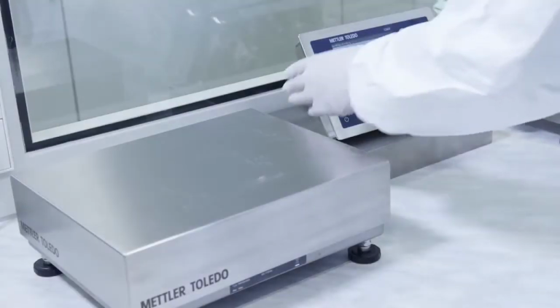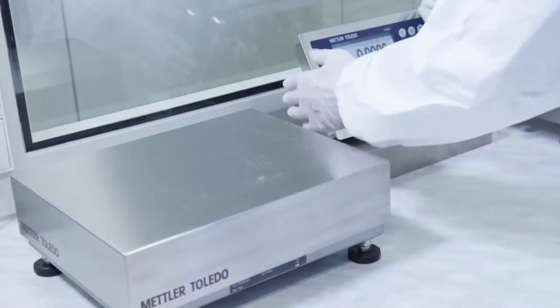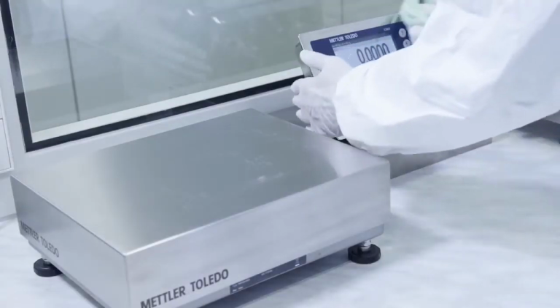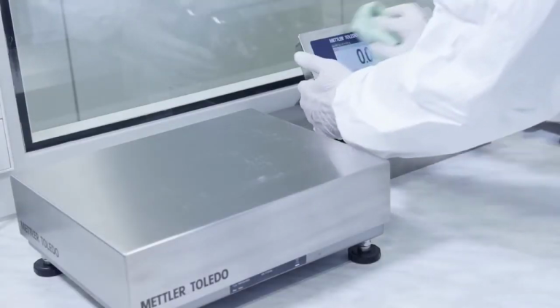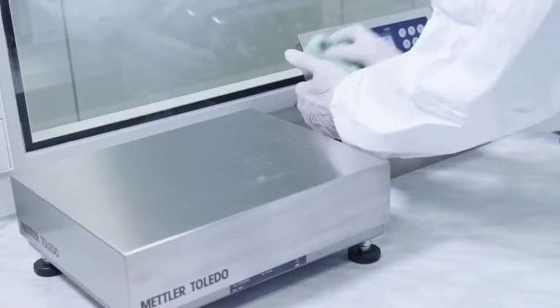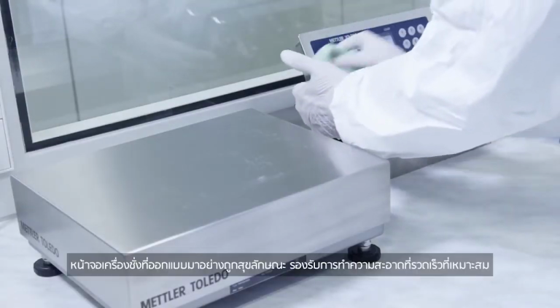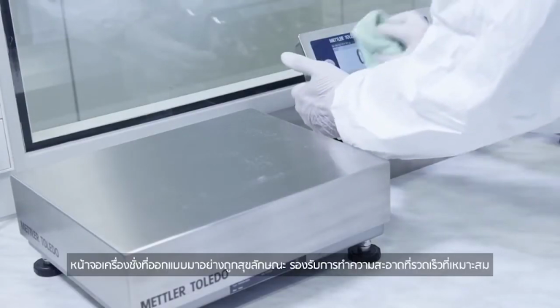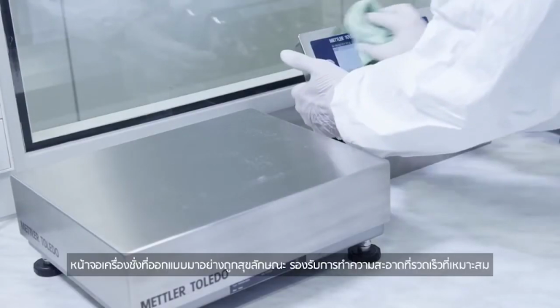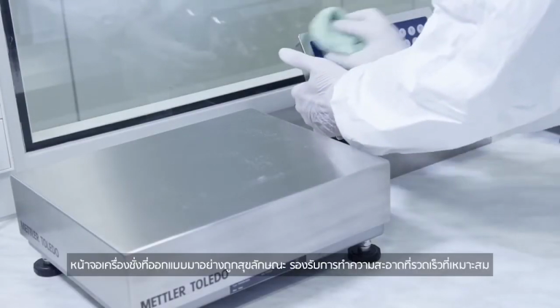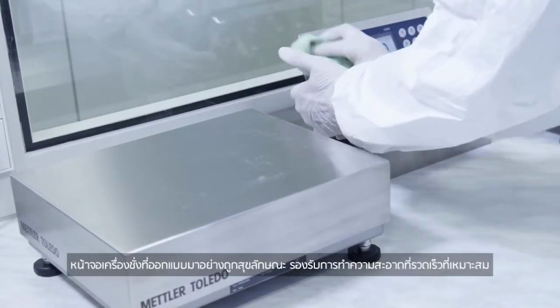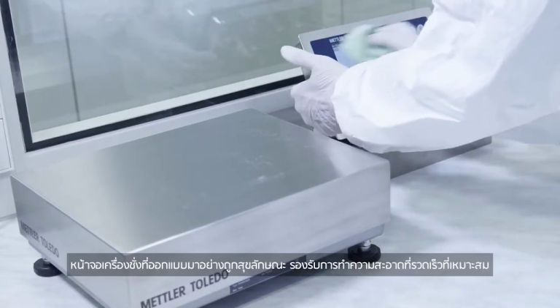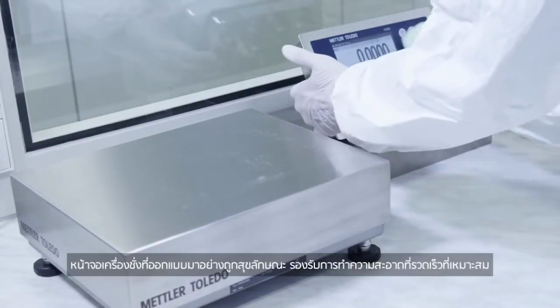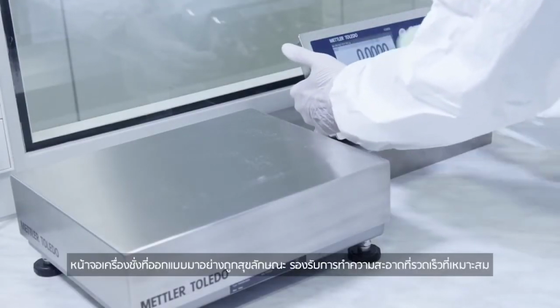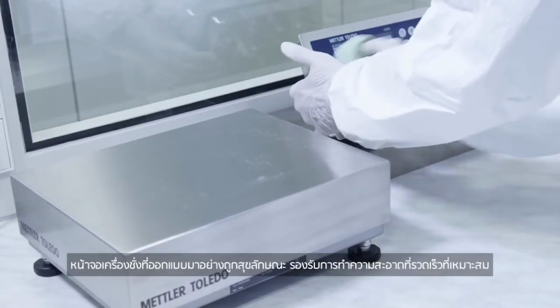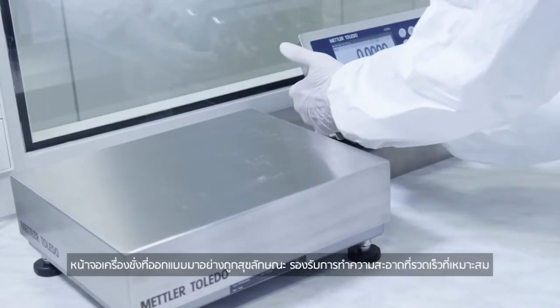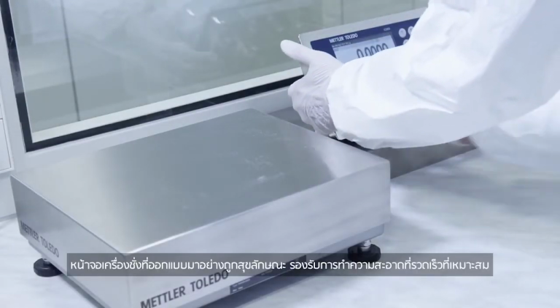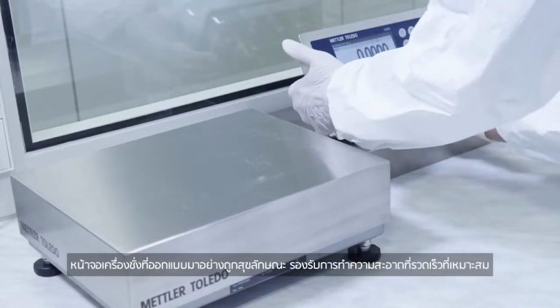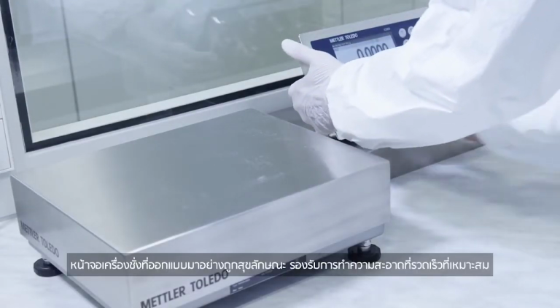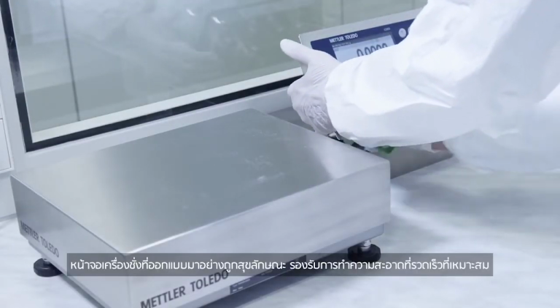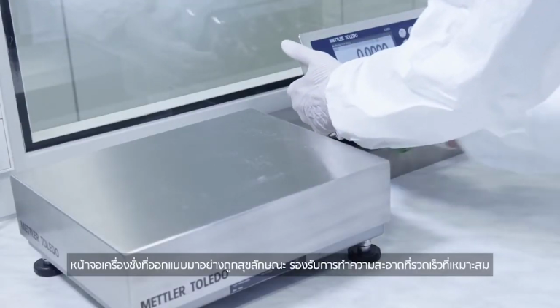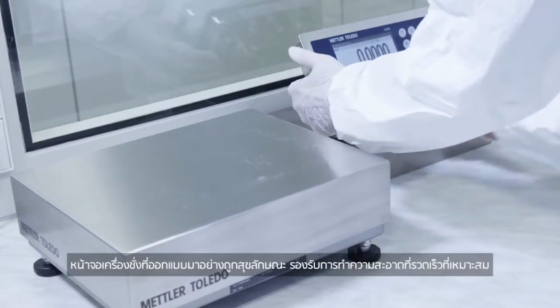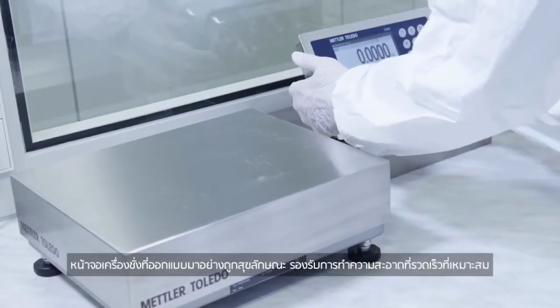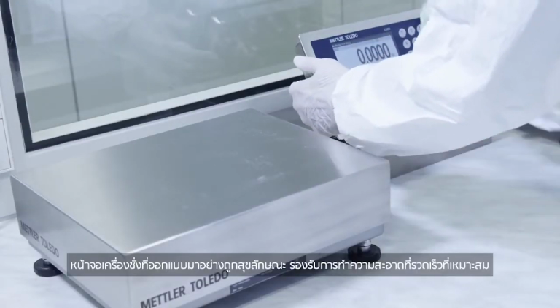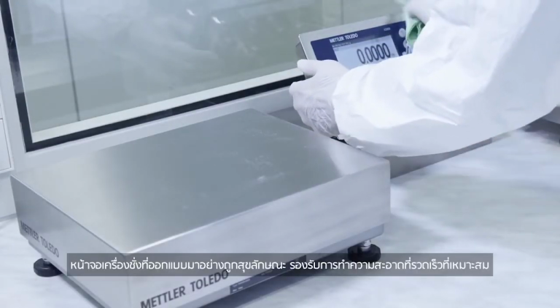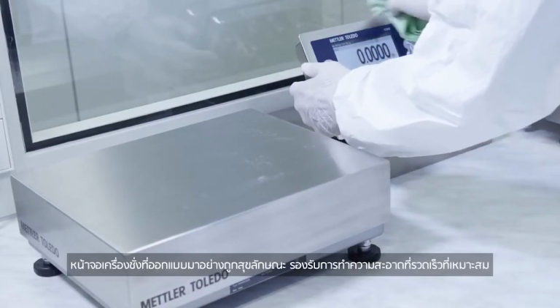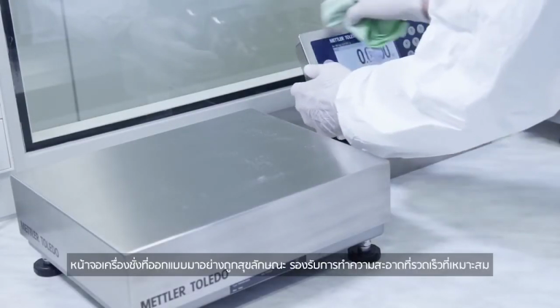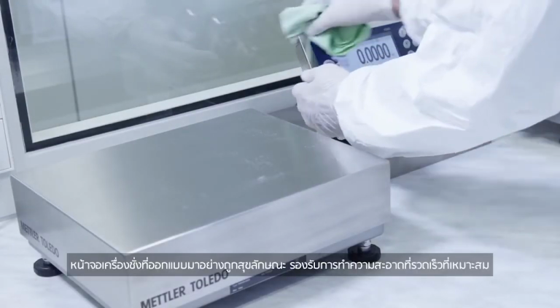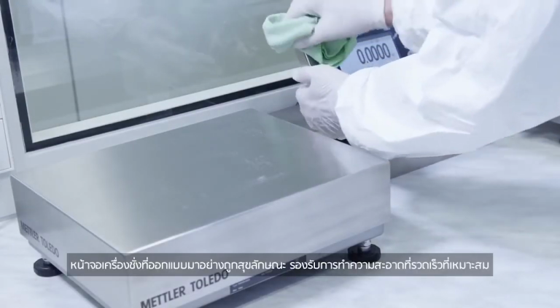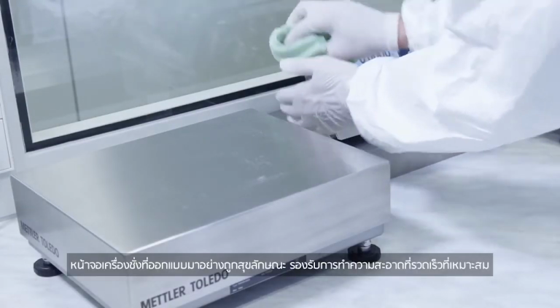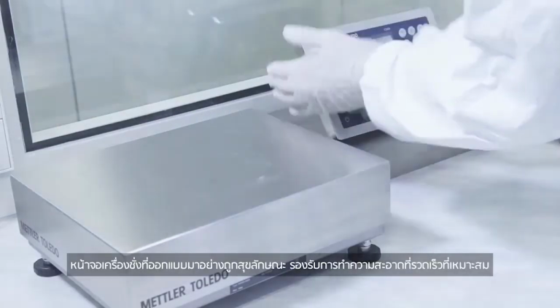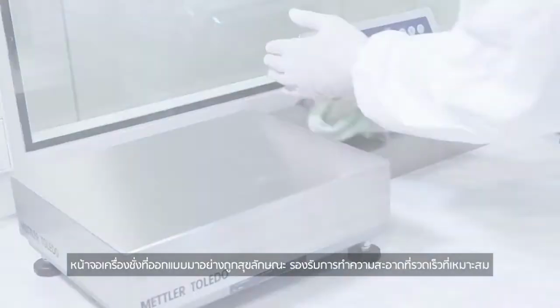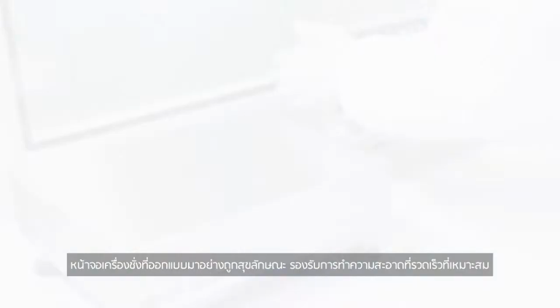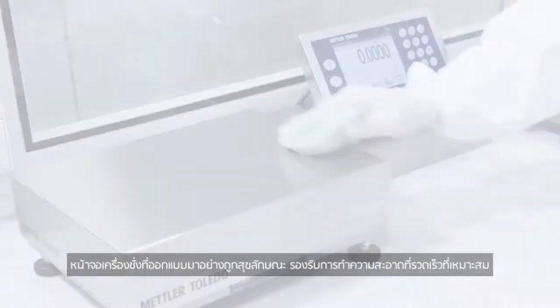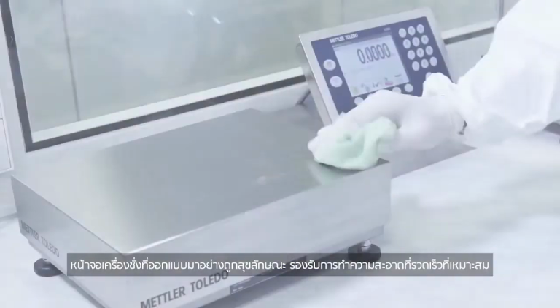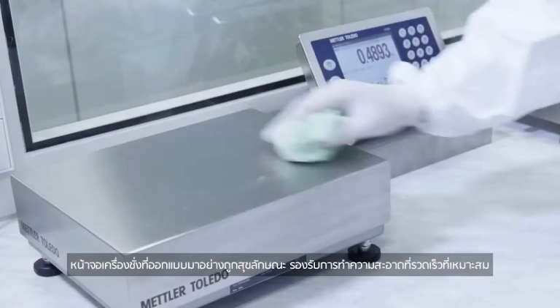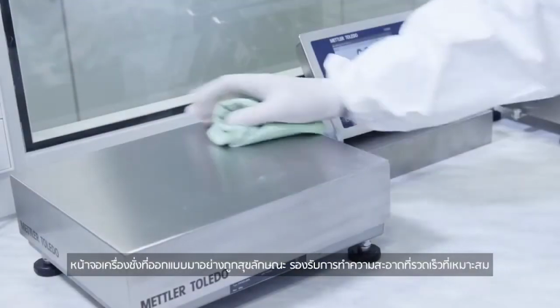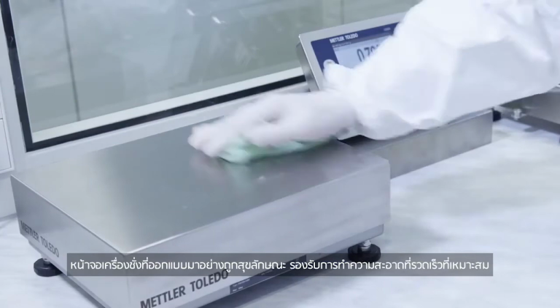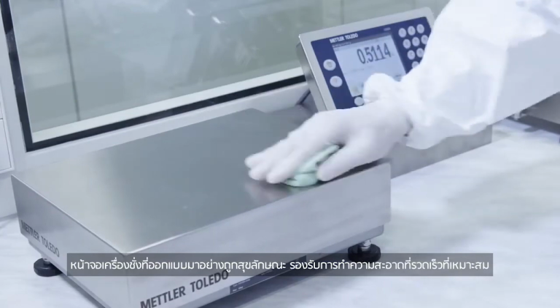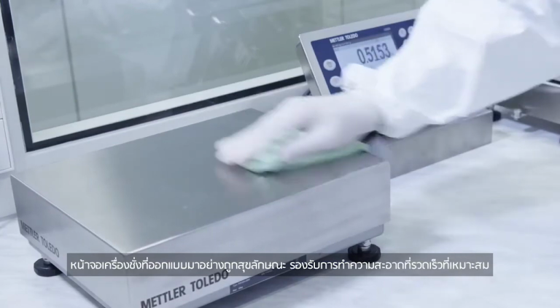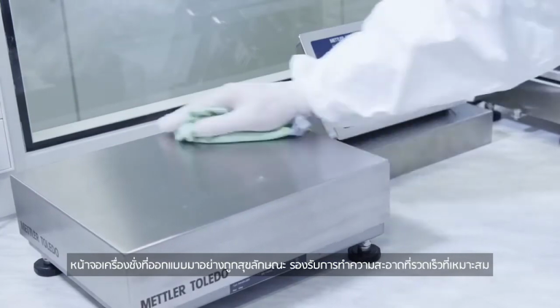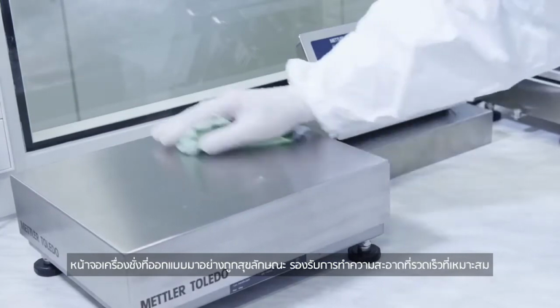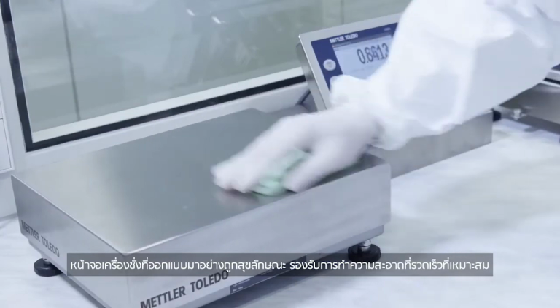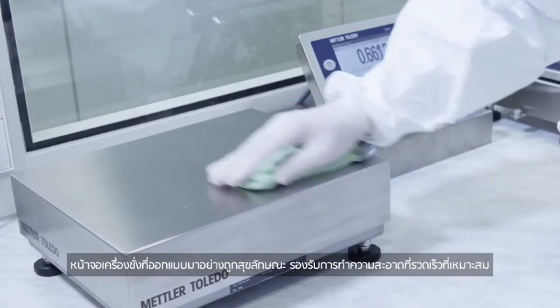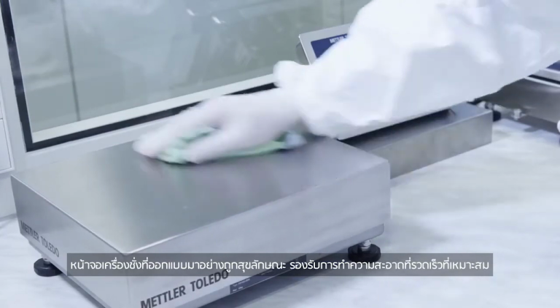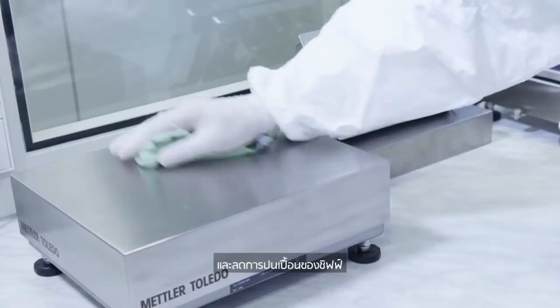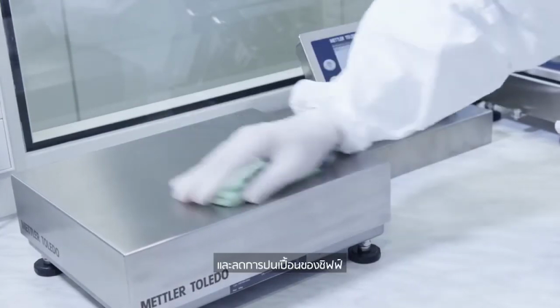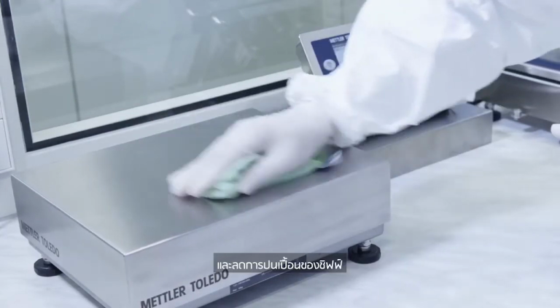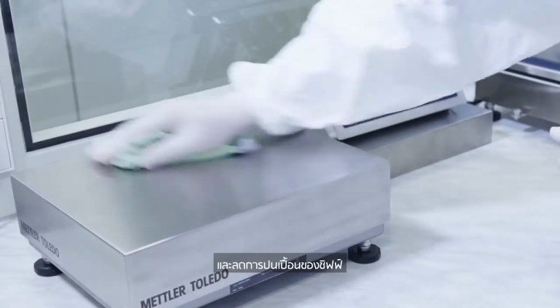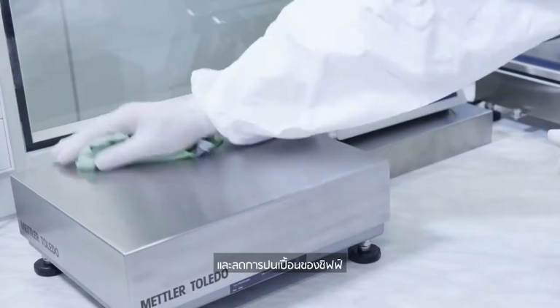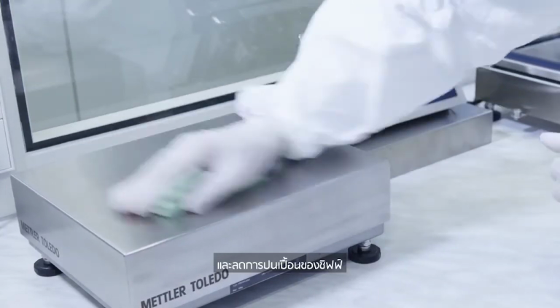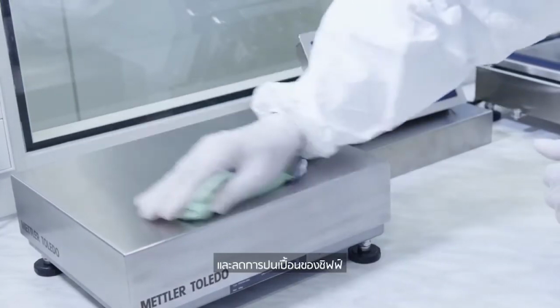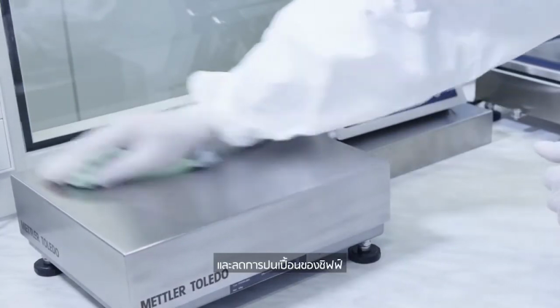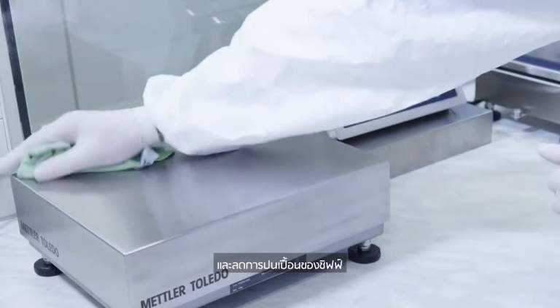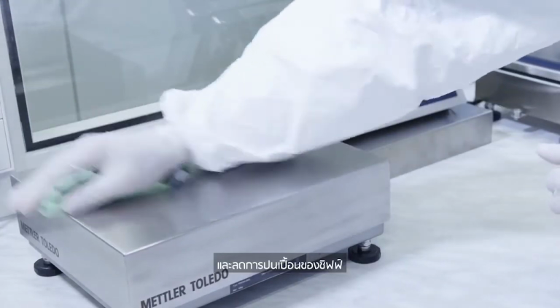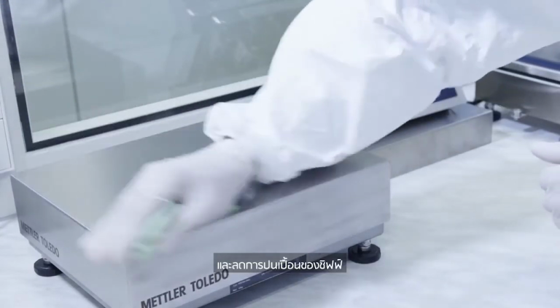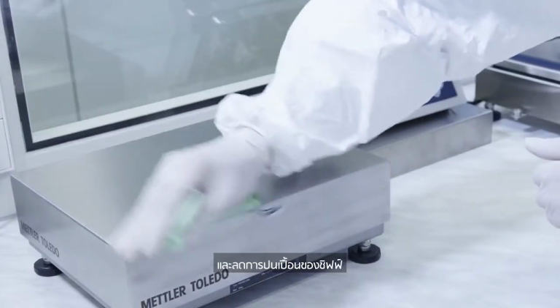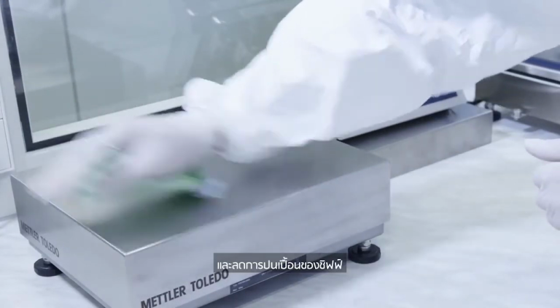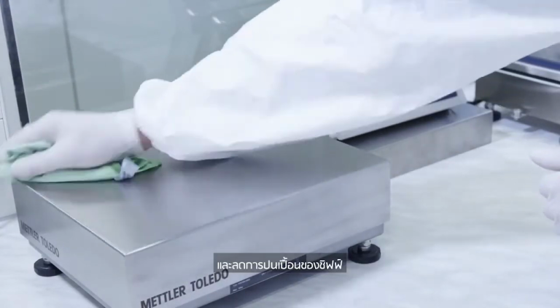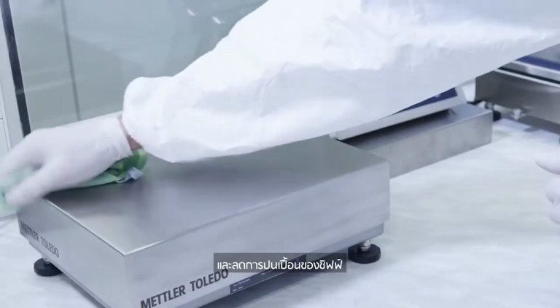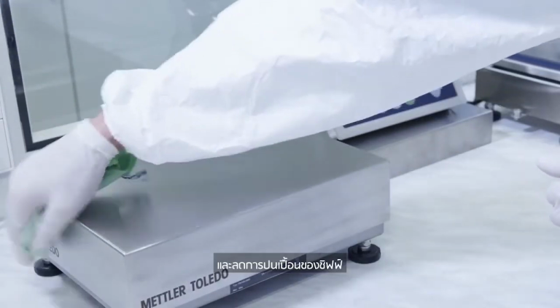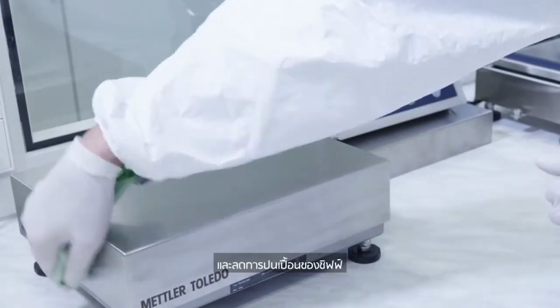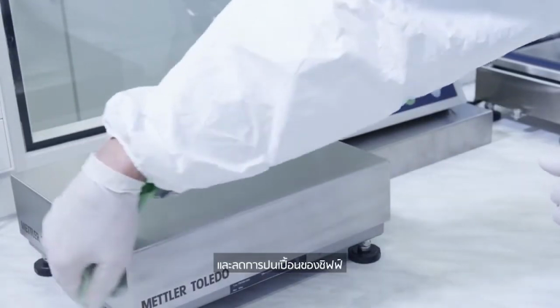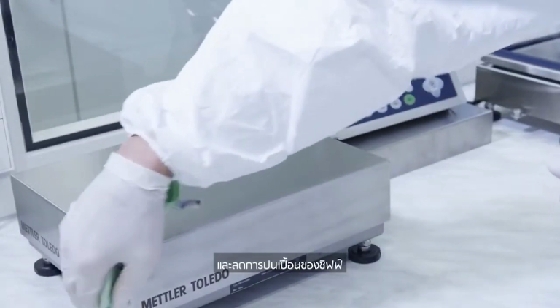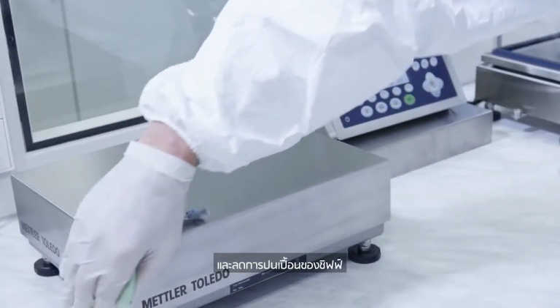The hygienically designed weighing terminal supports fast, thorough cleaning and reduced risk of cross-contamination.